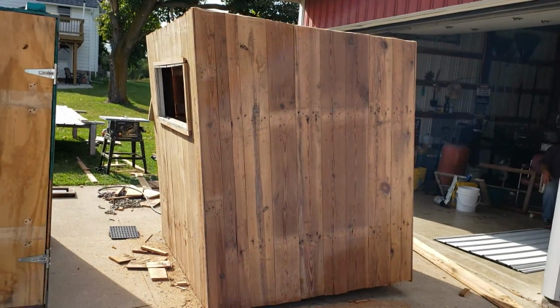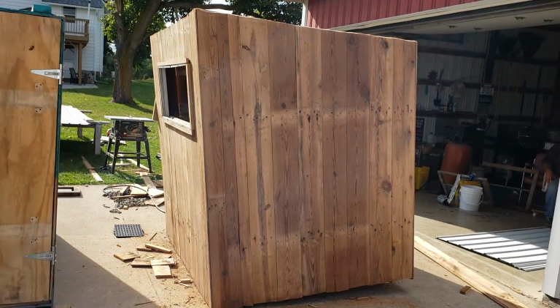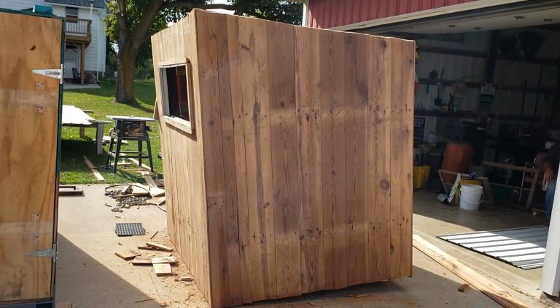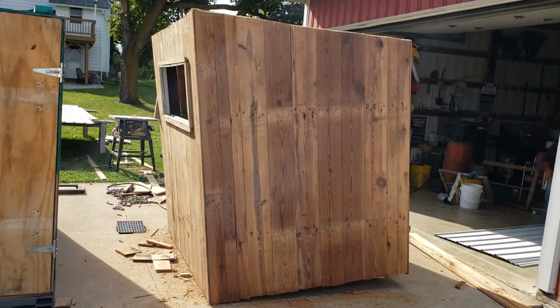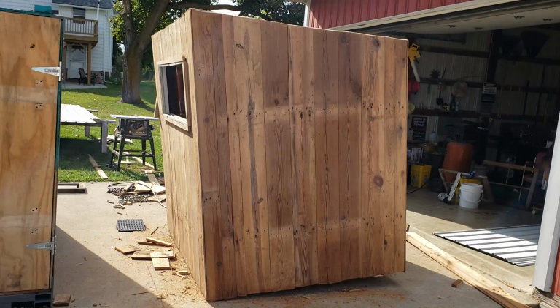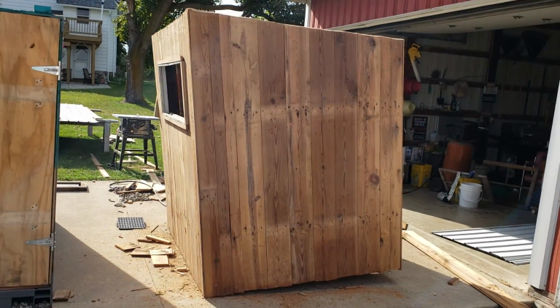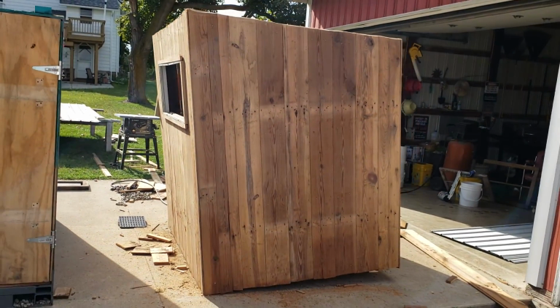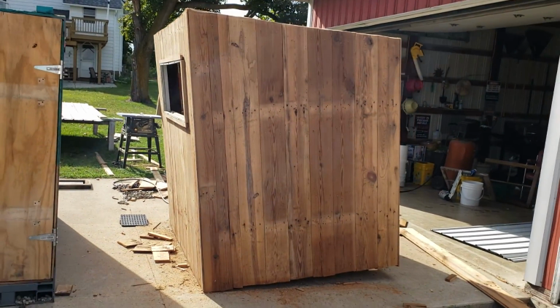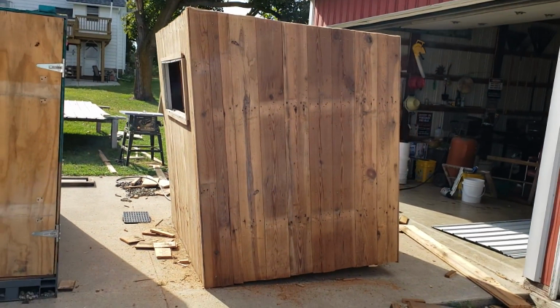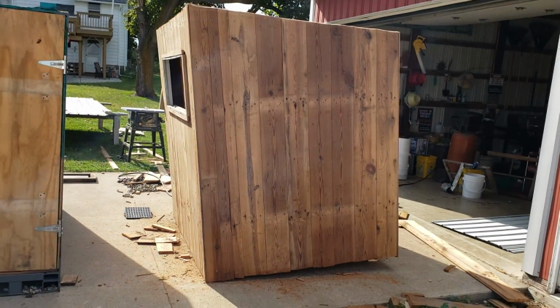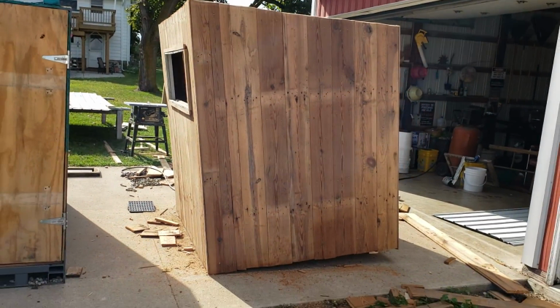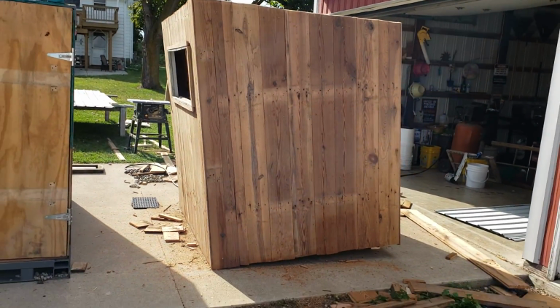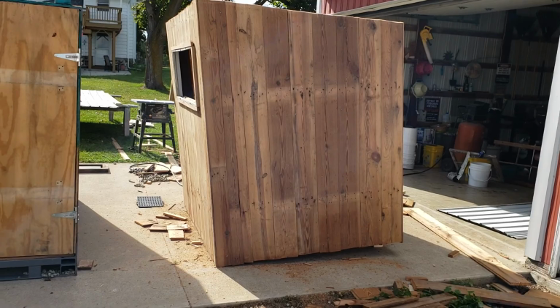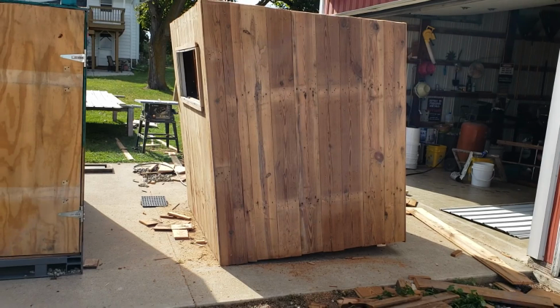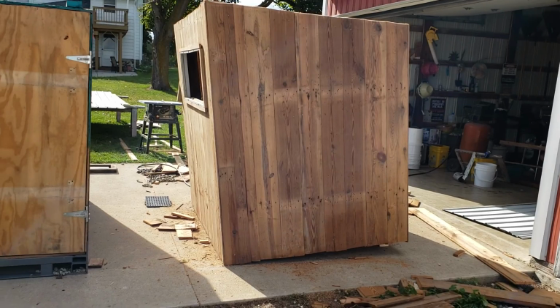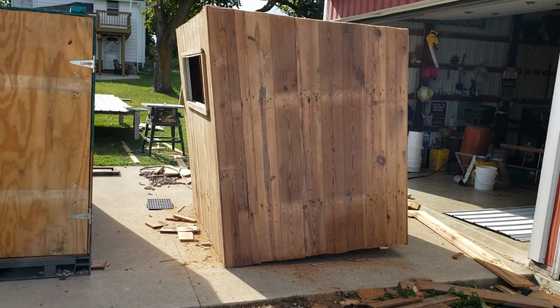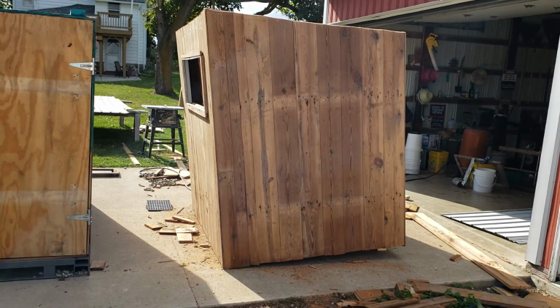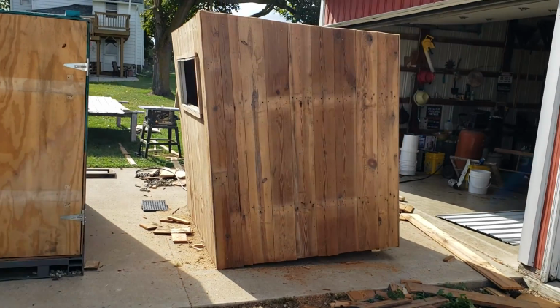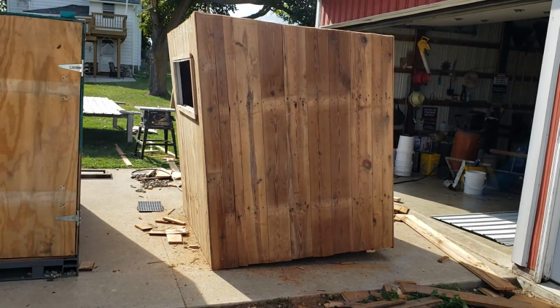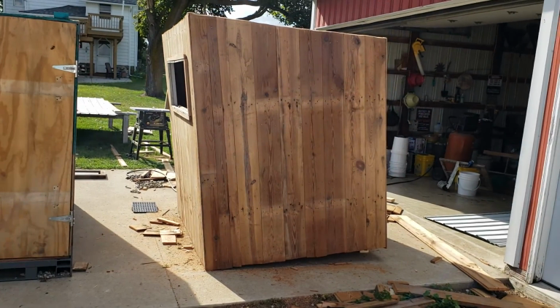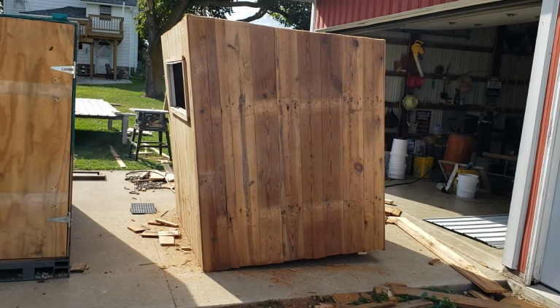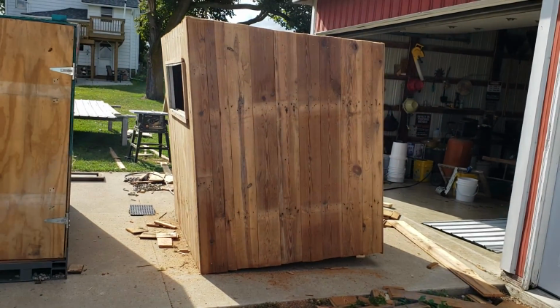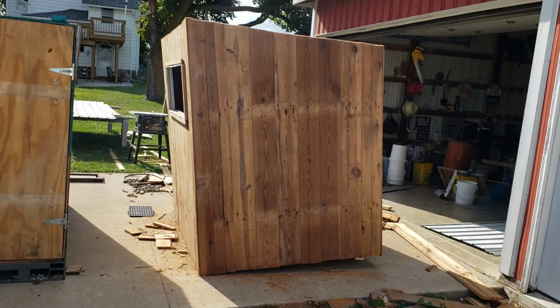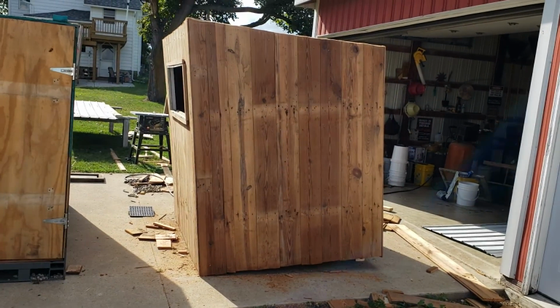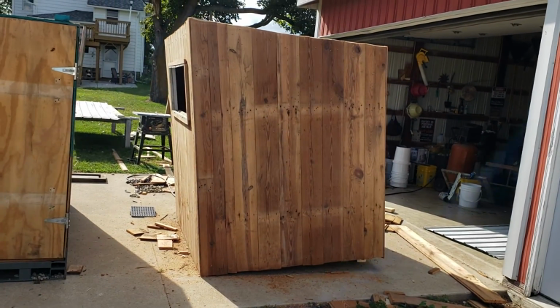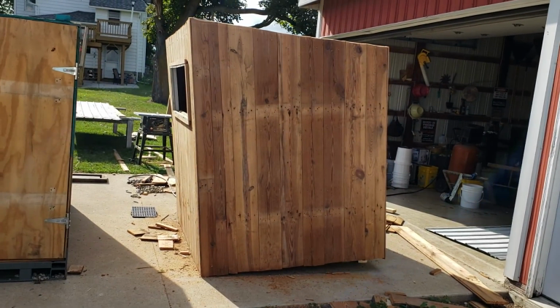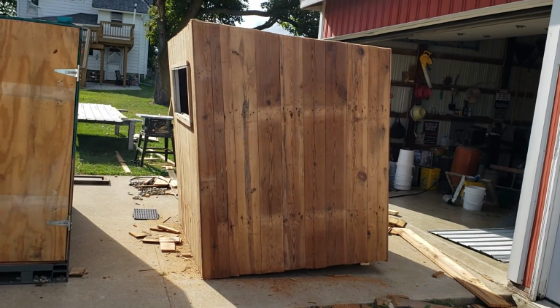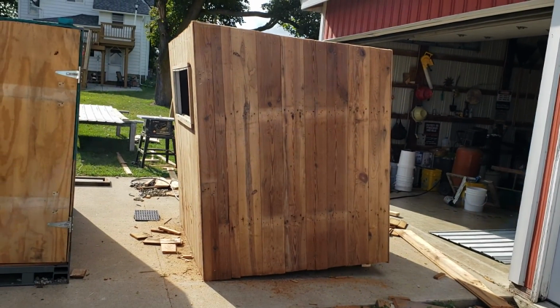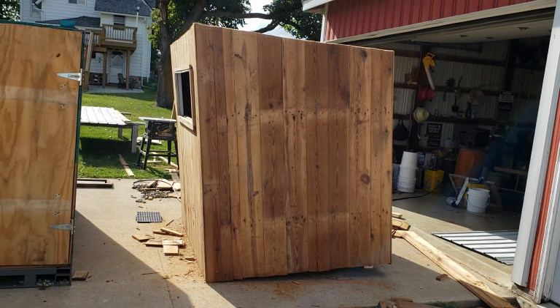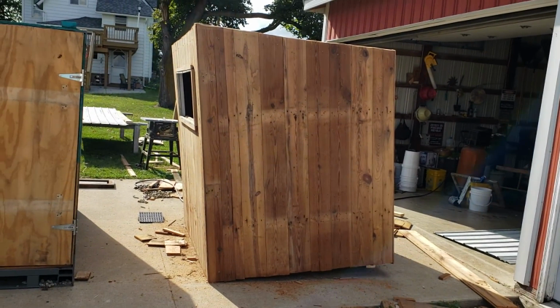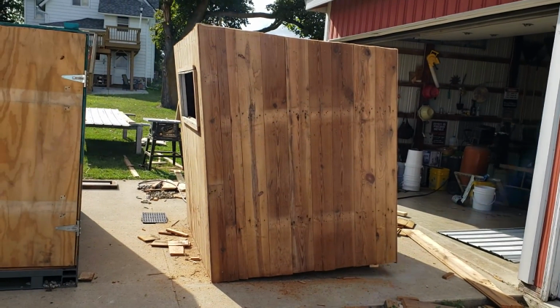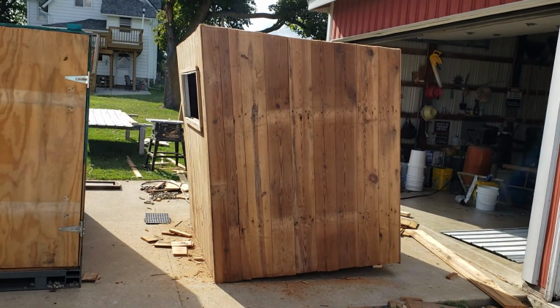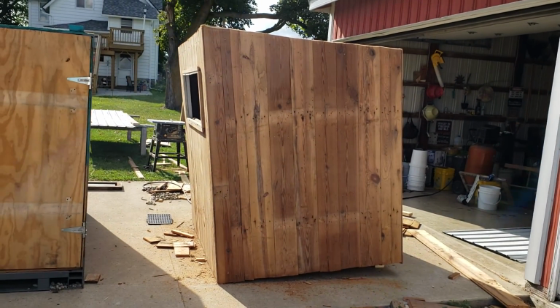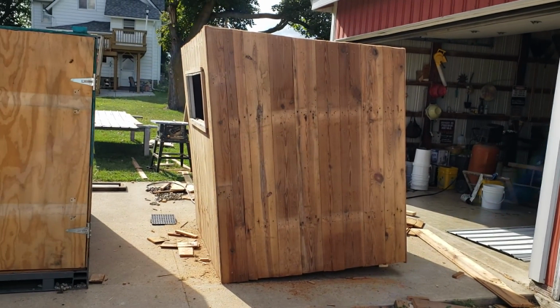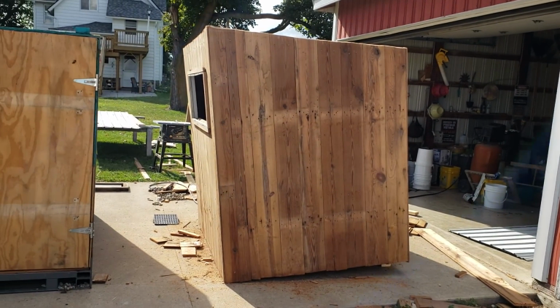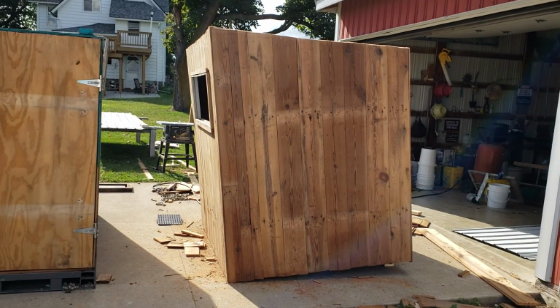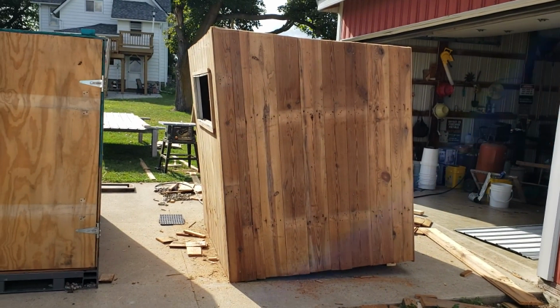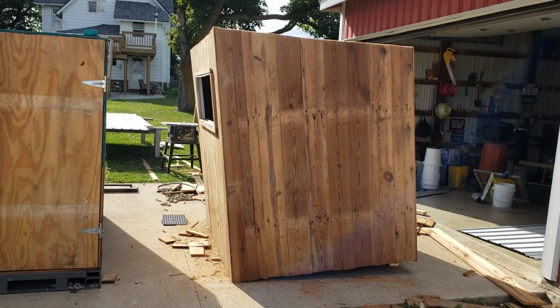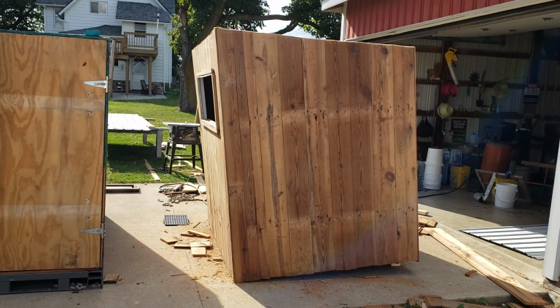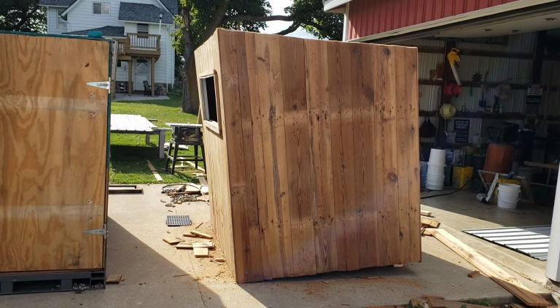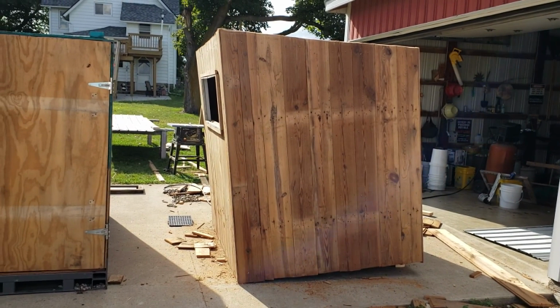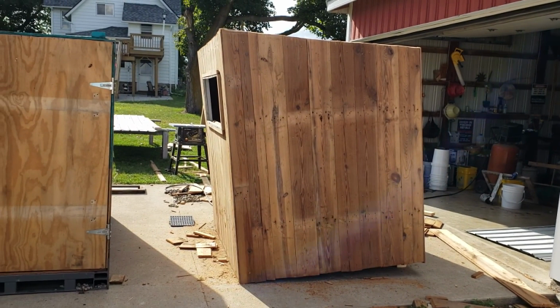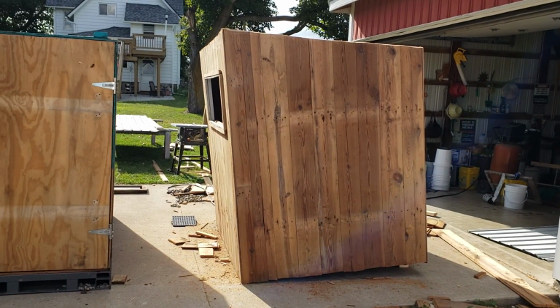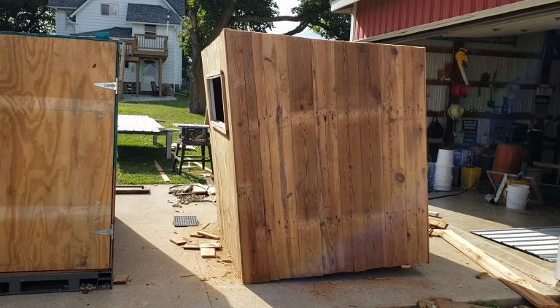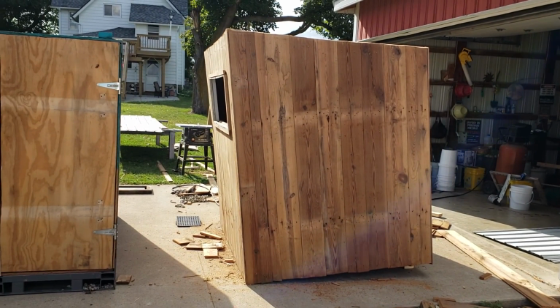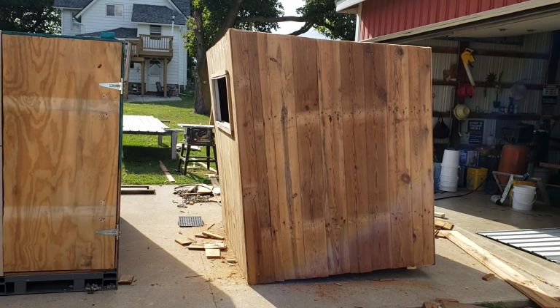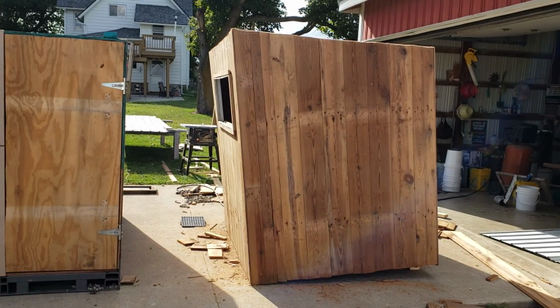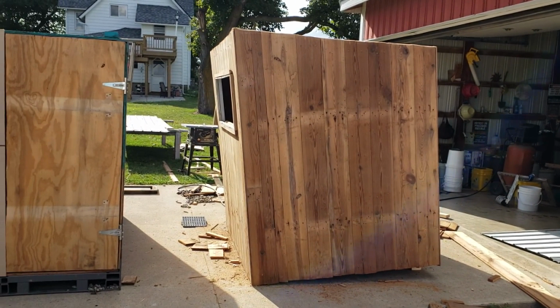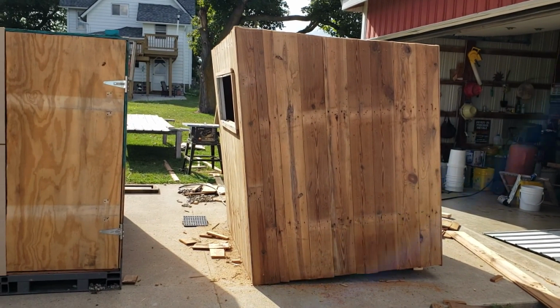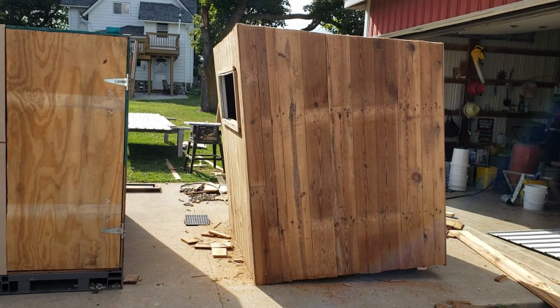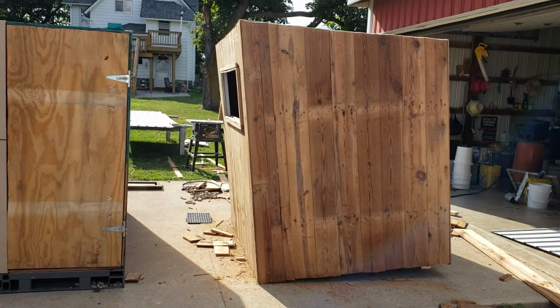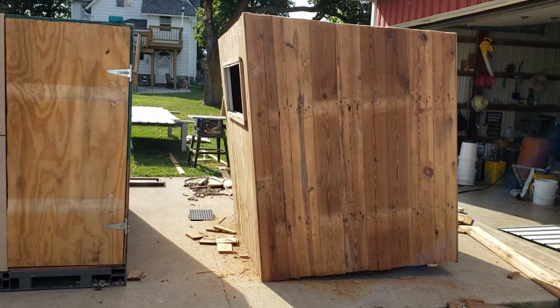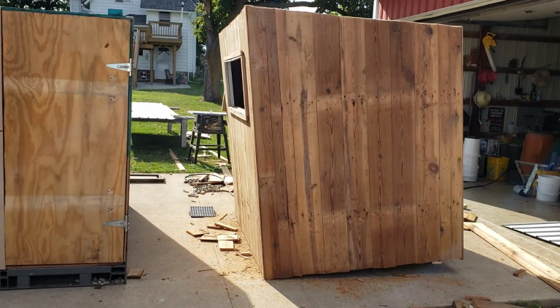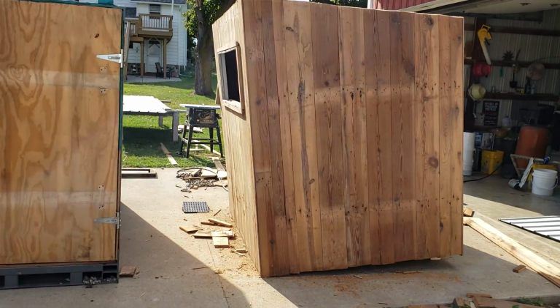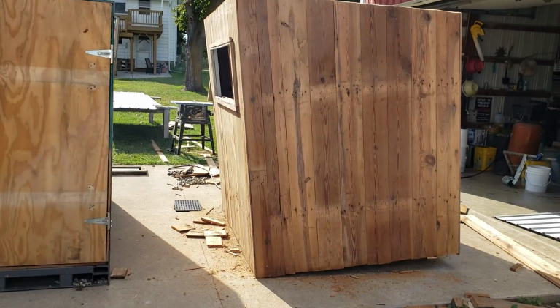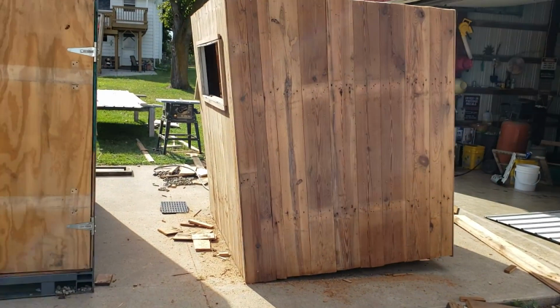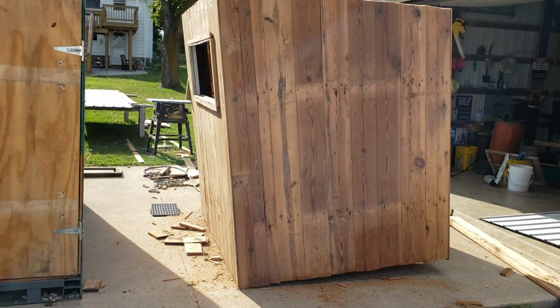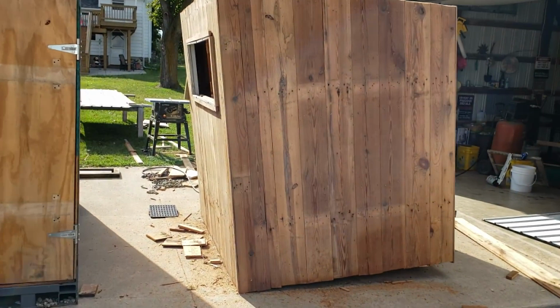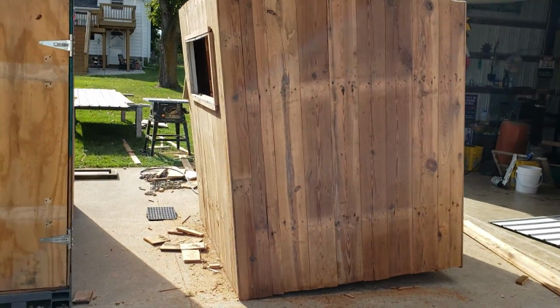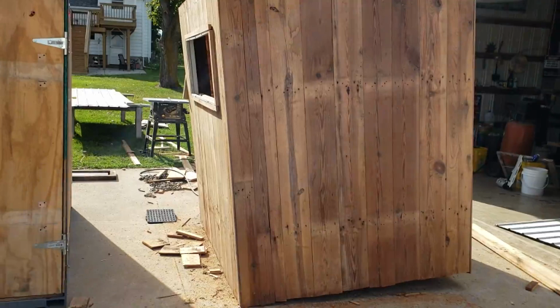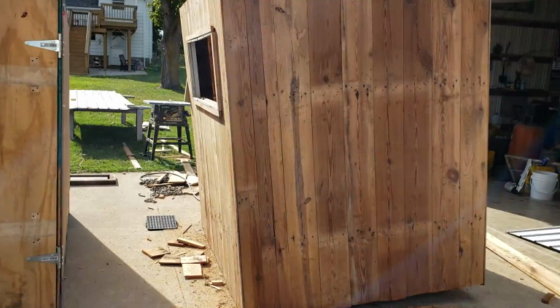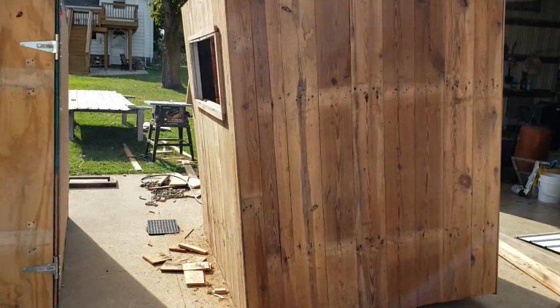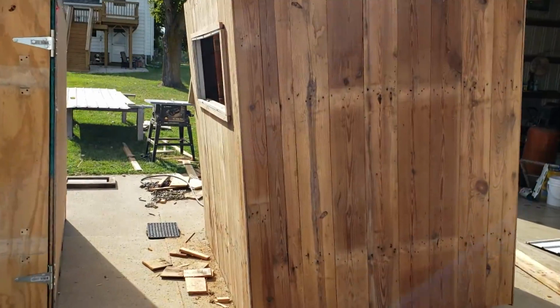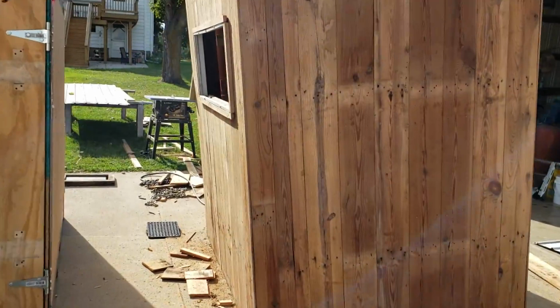Lap siding turns into a nice, nice deer blind to take inside.